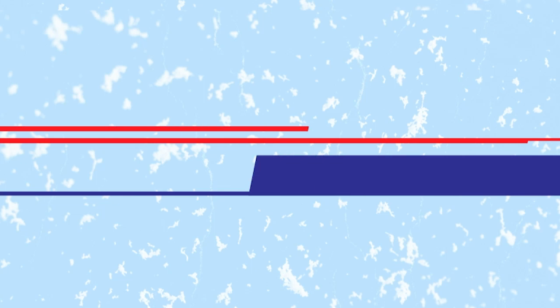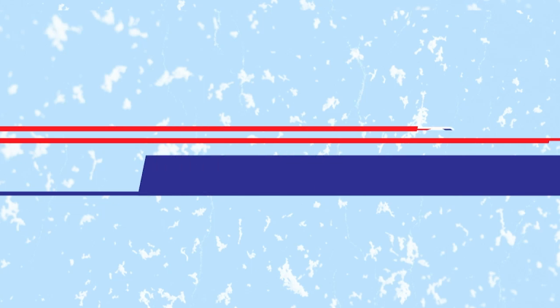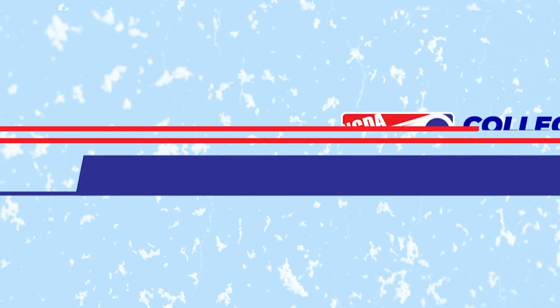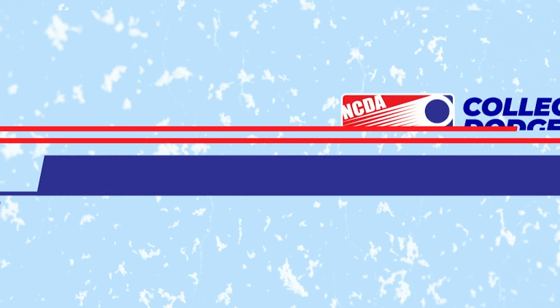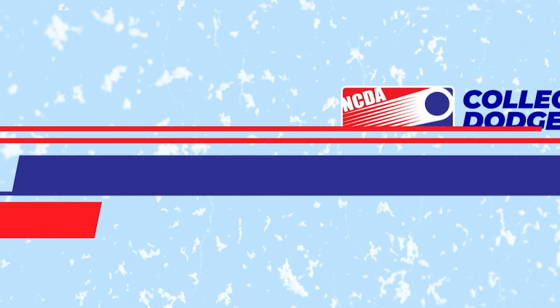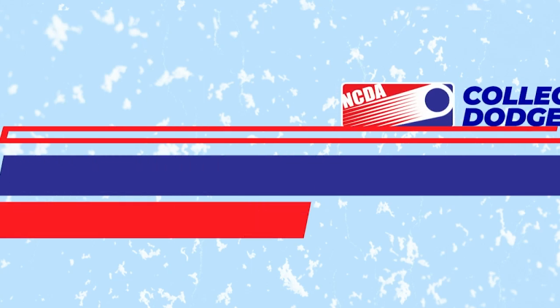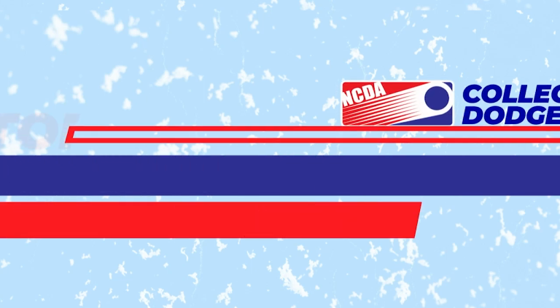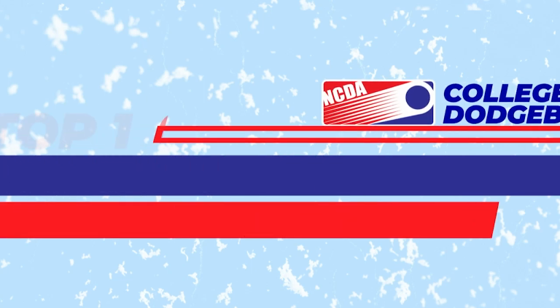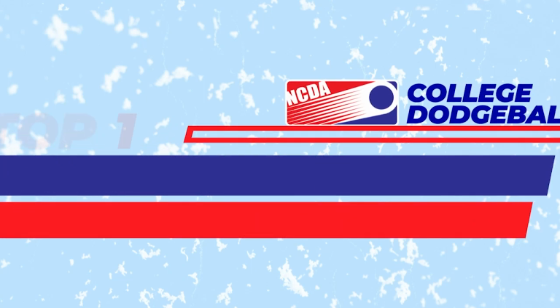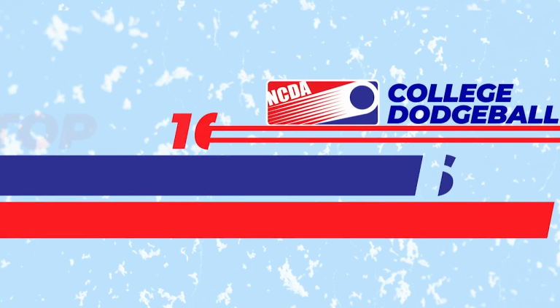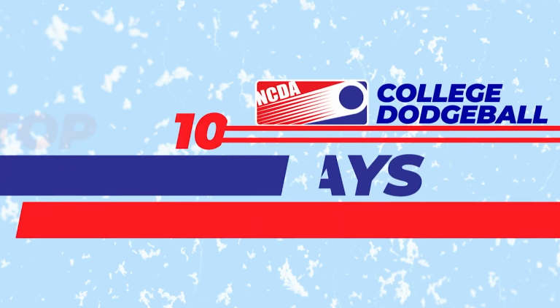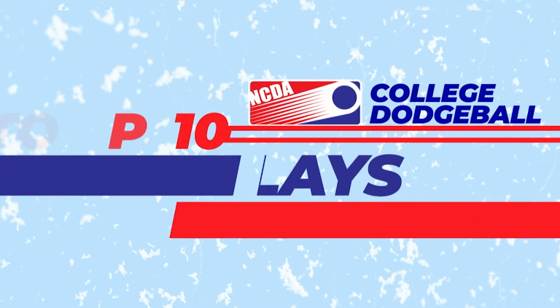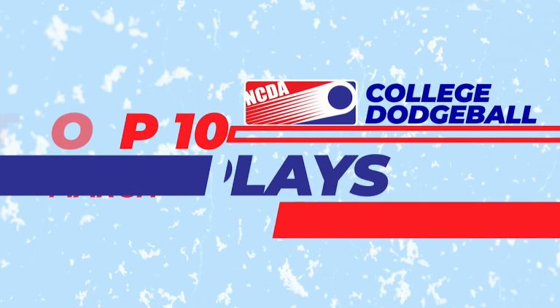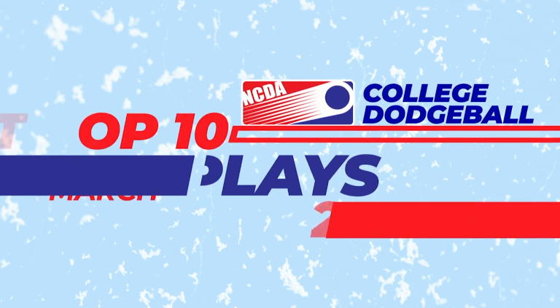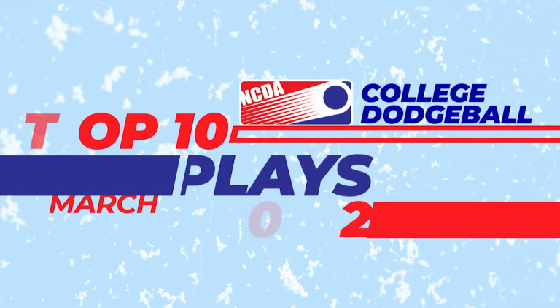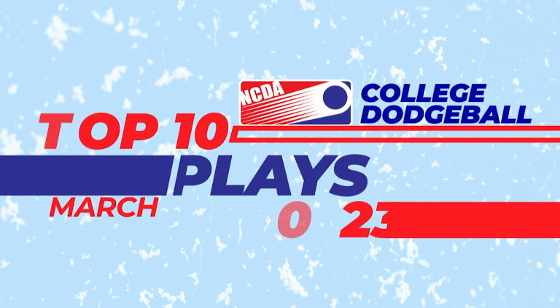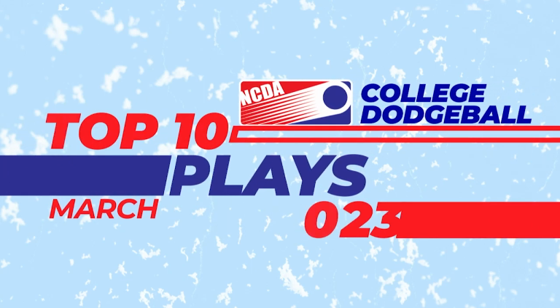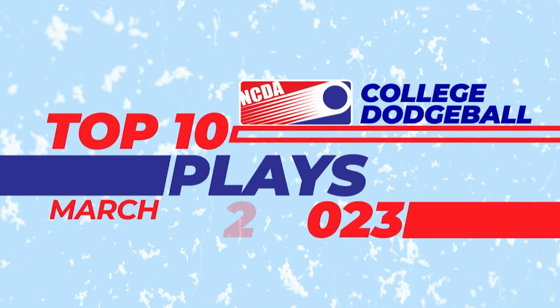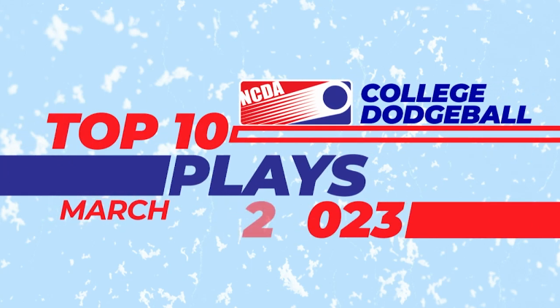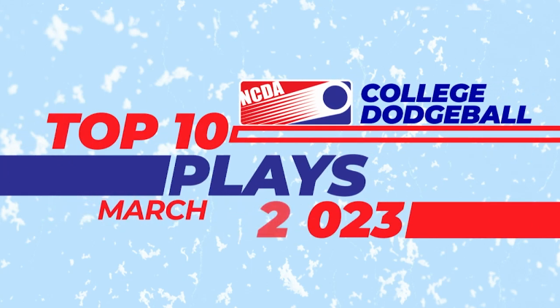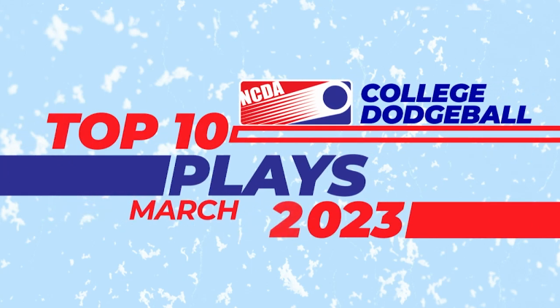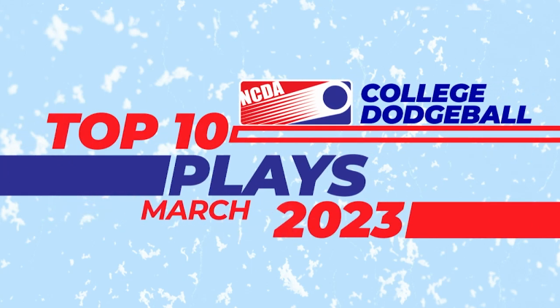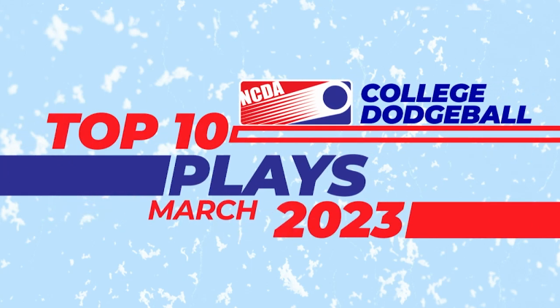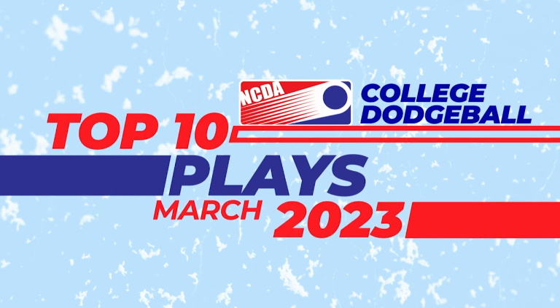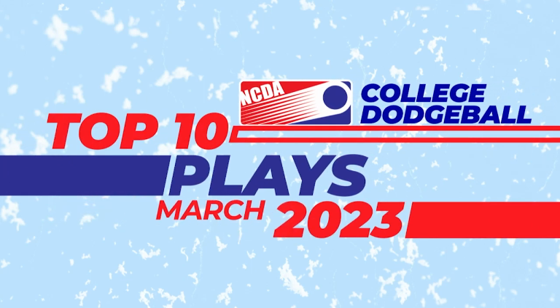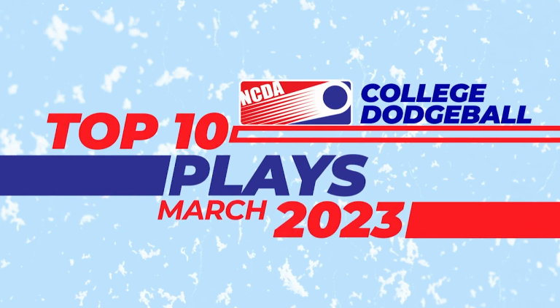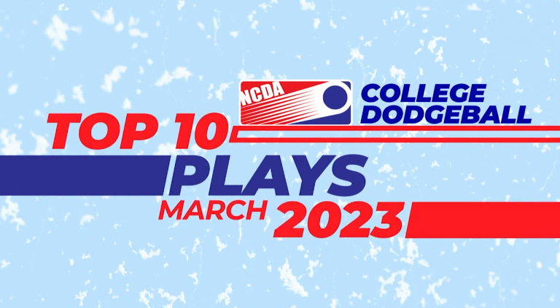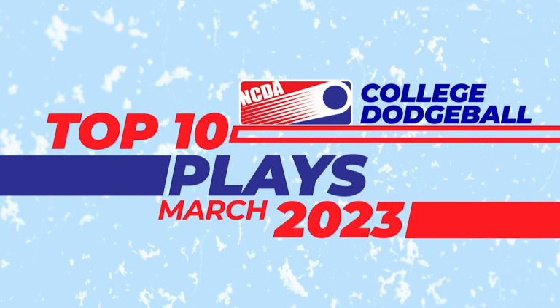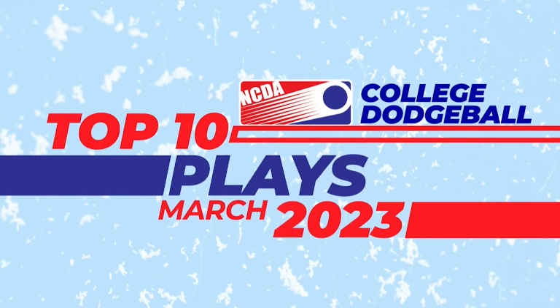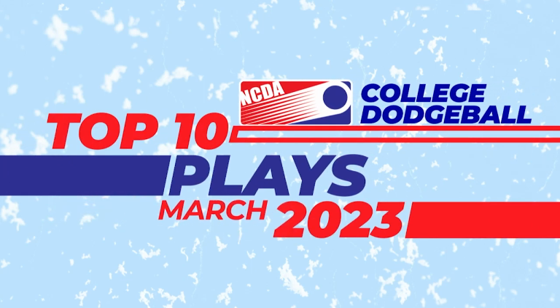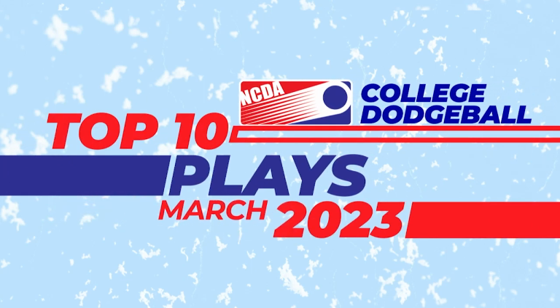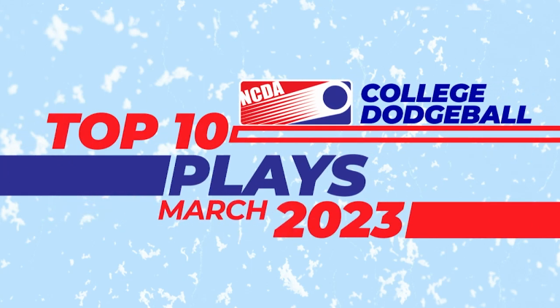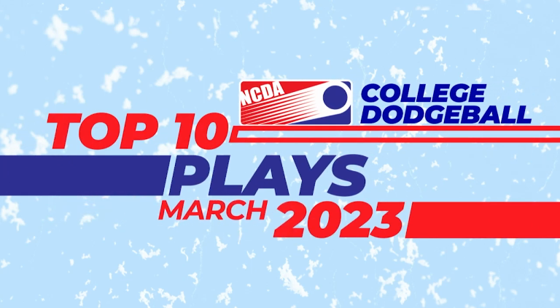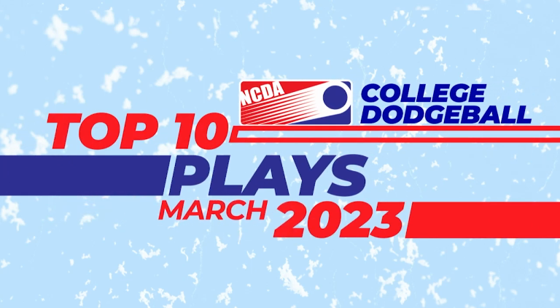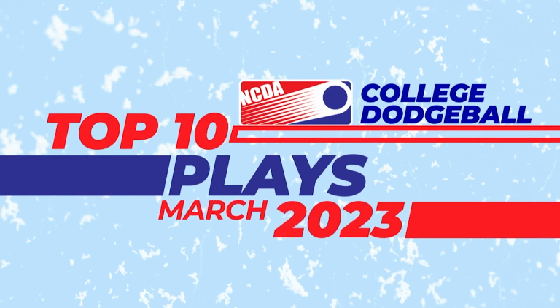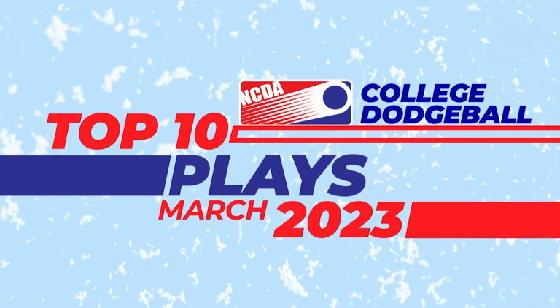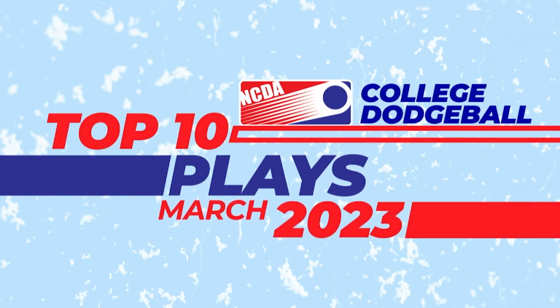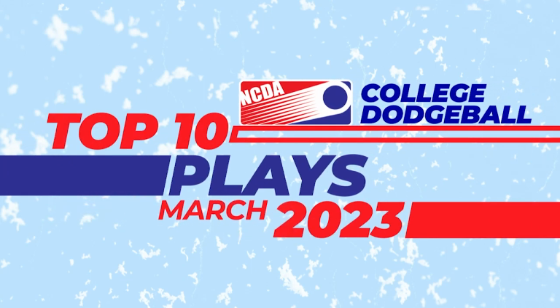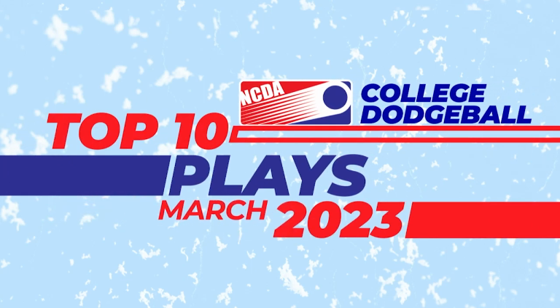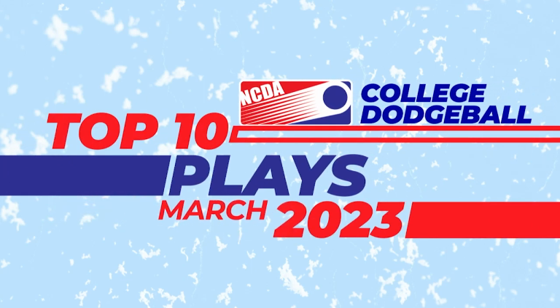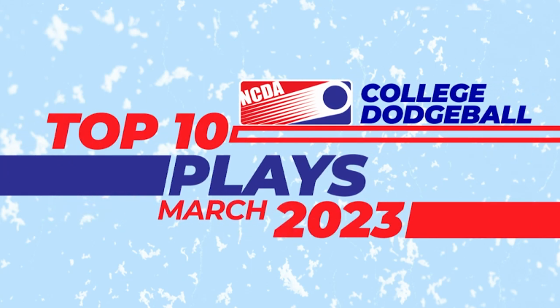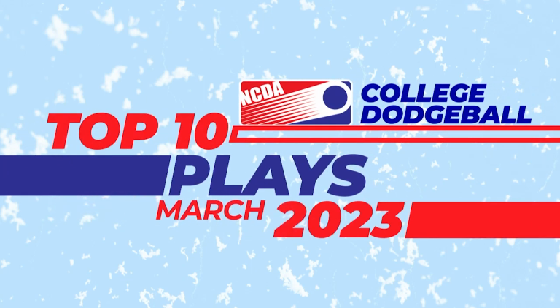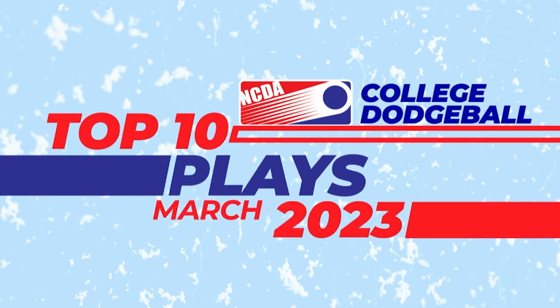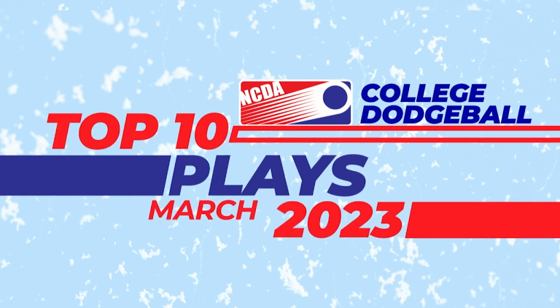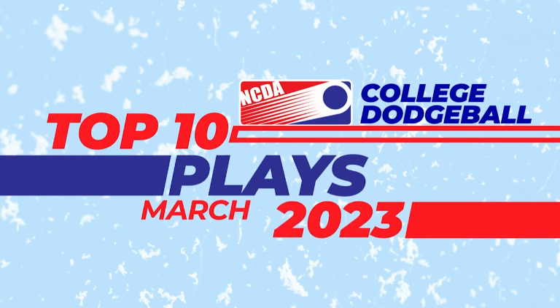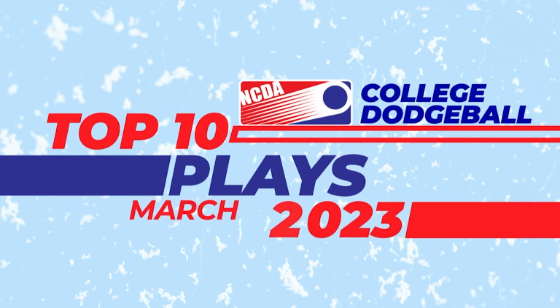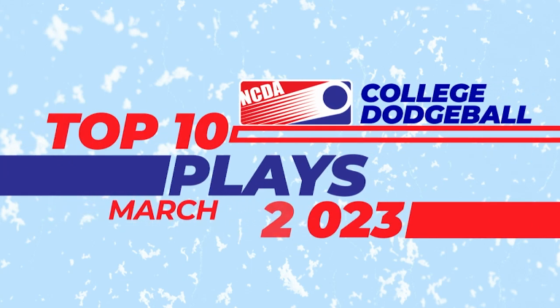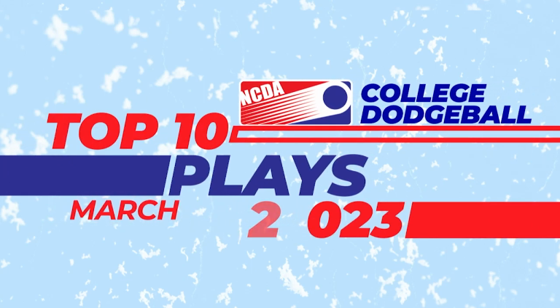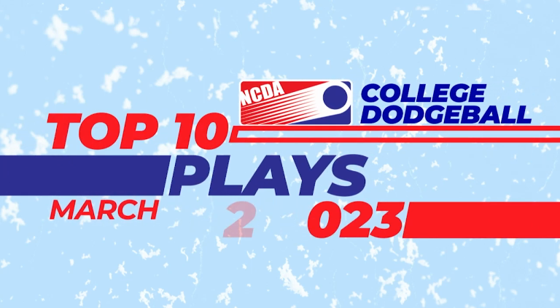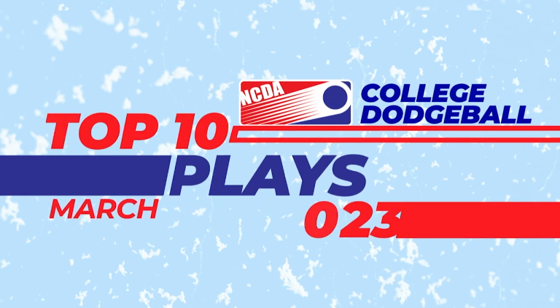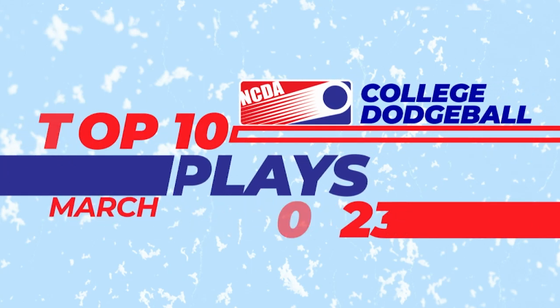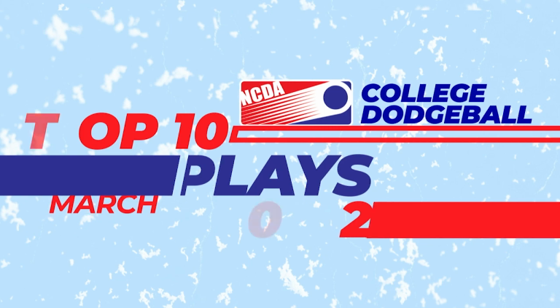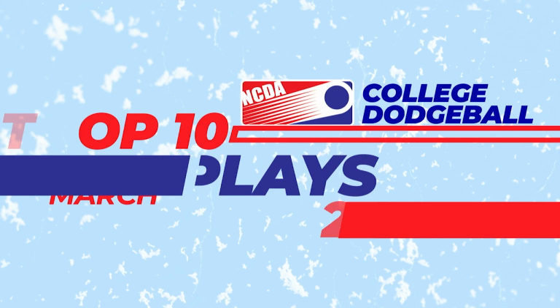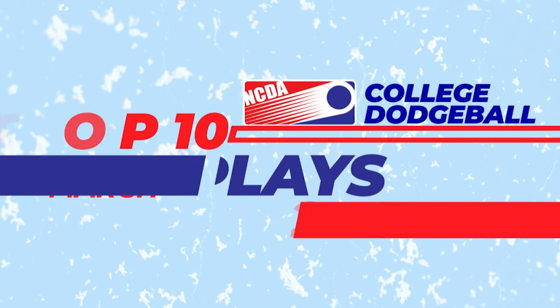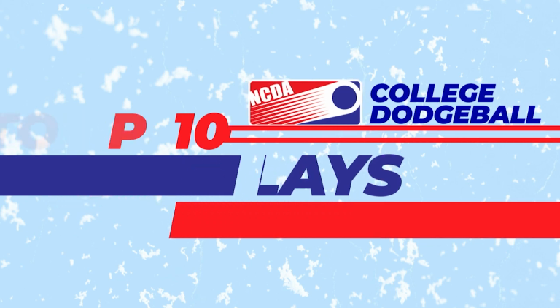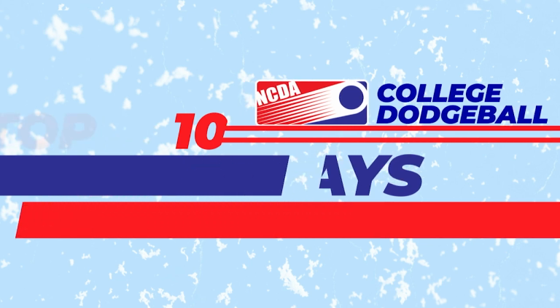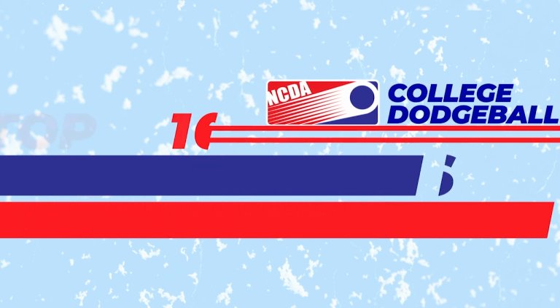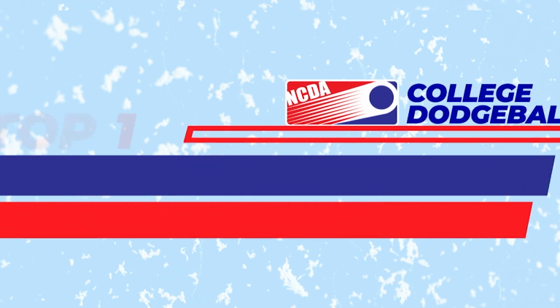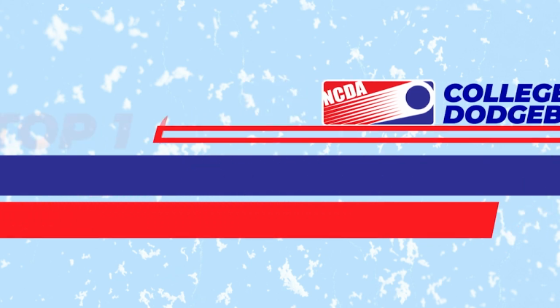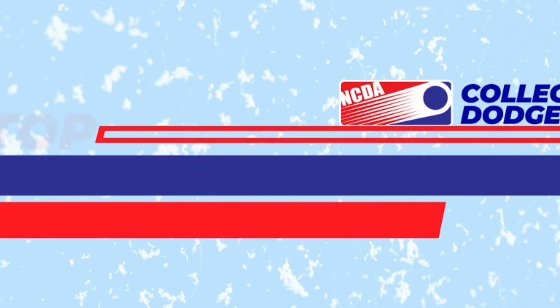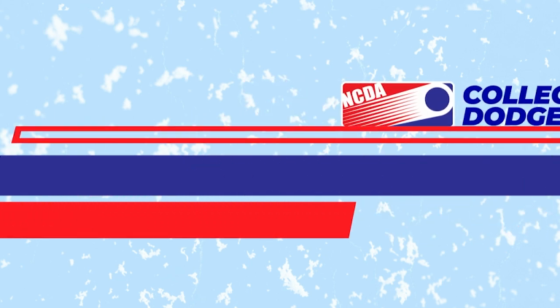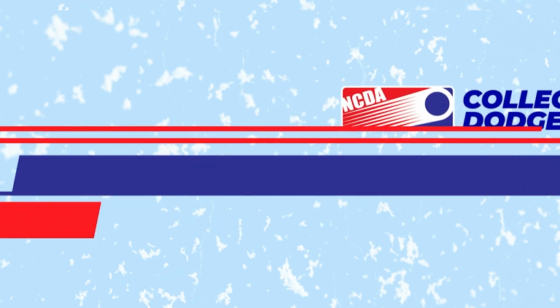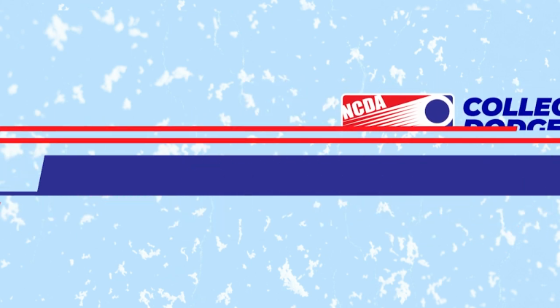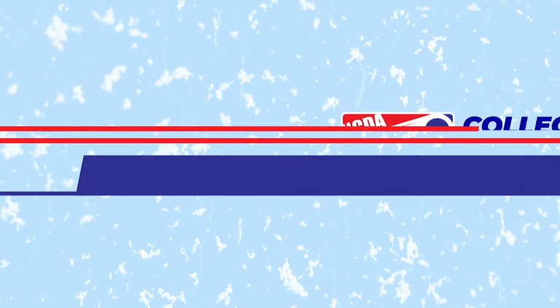Welcome back Dodgeball fans. March saw many teams get their final tune-up before heading into Nationals. Let's take a look at who made the top plays.